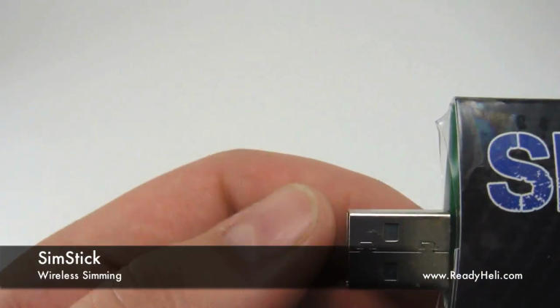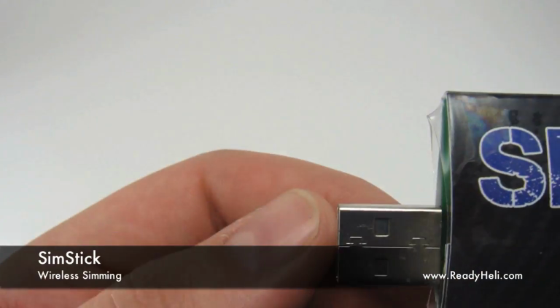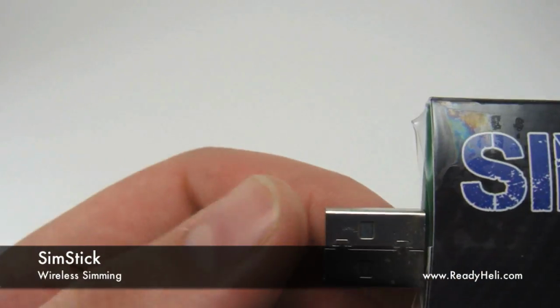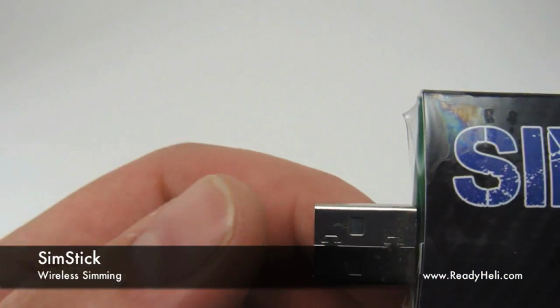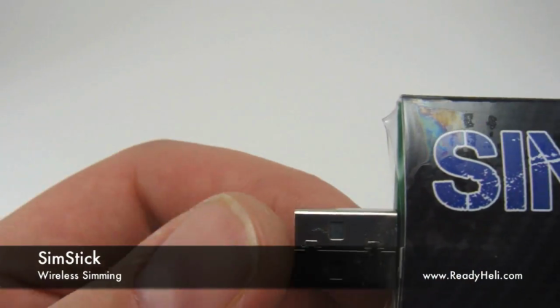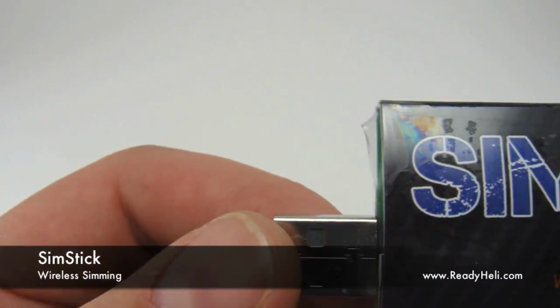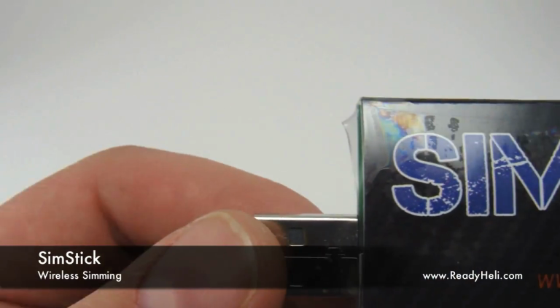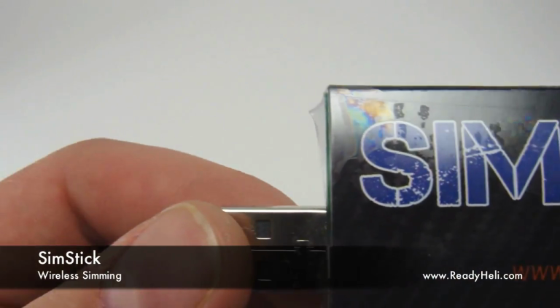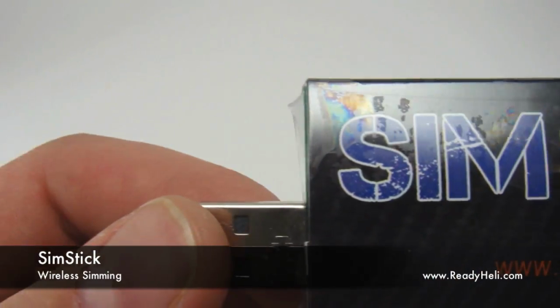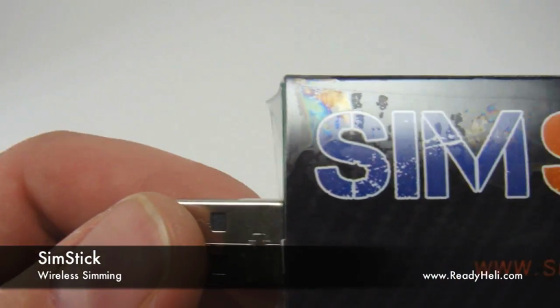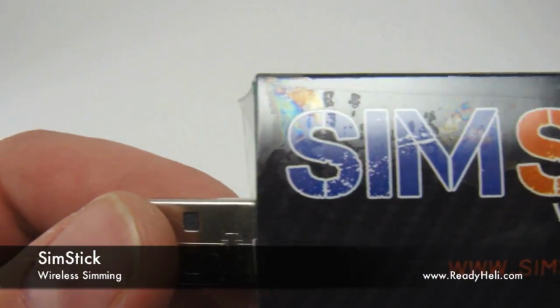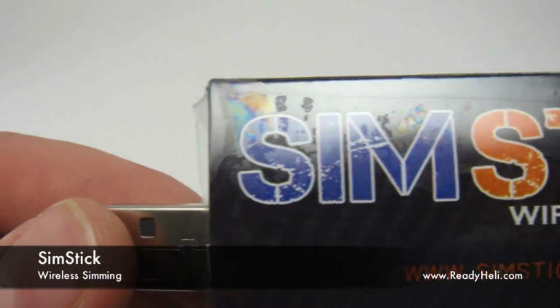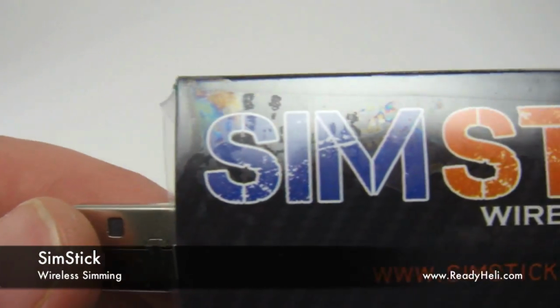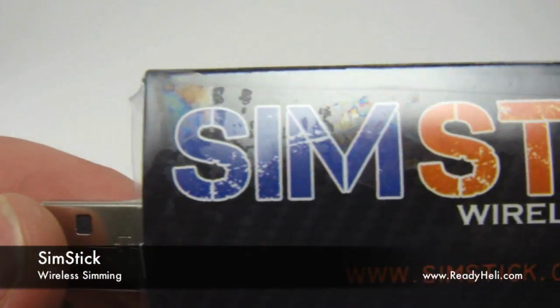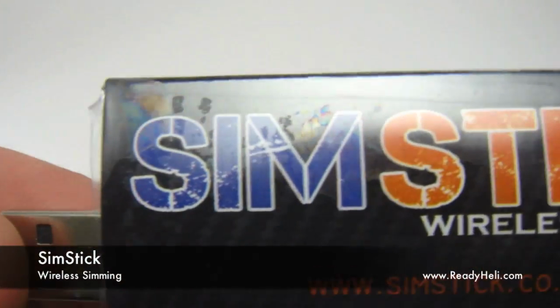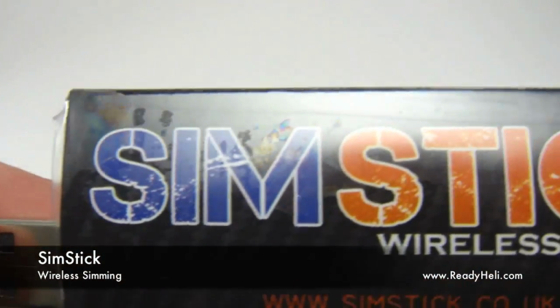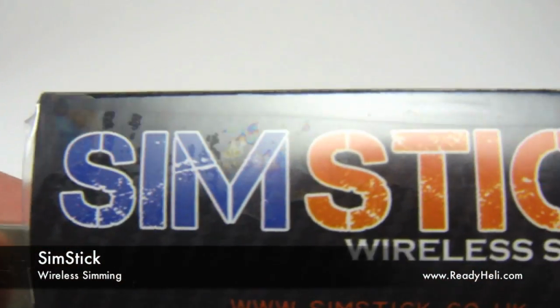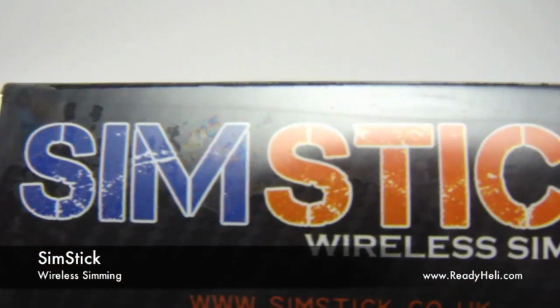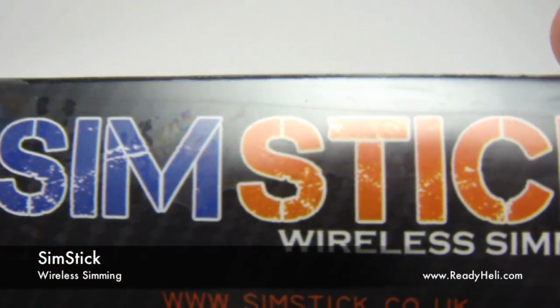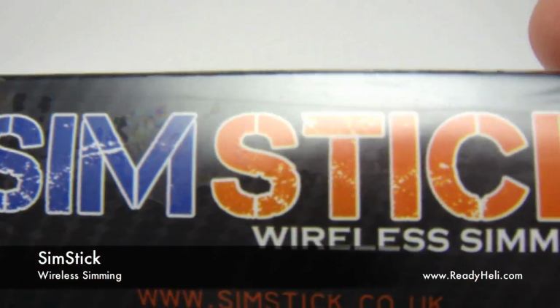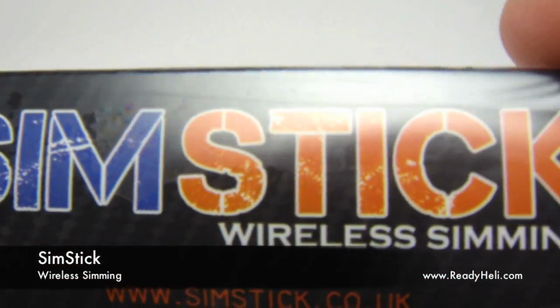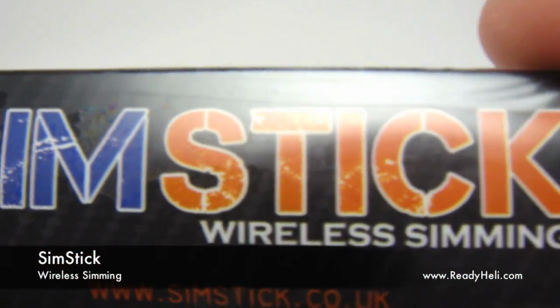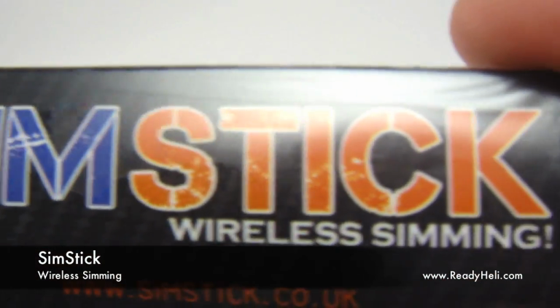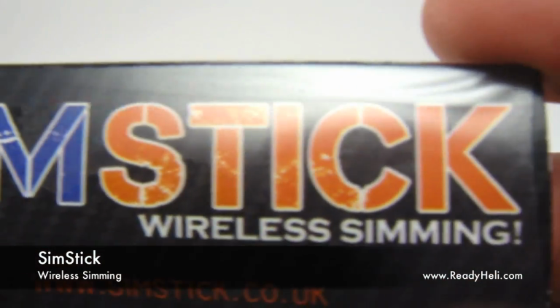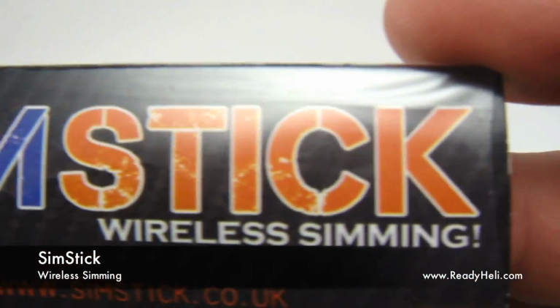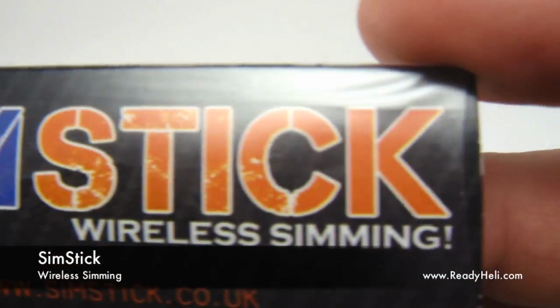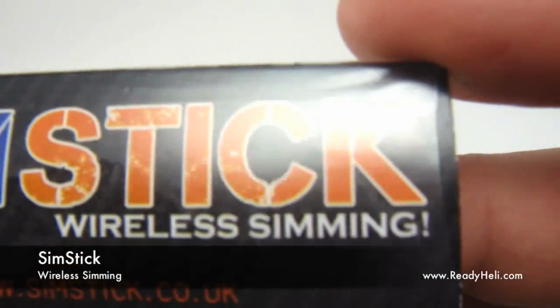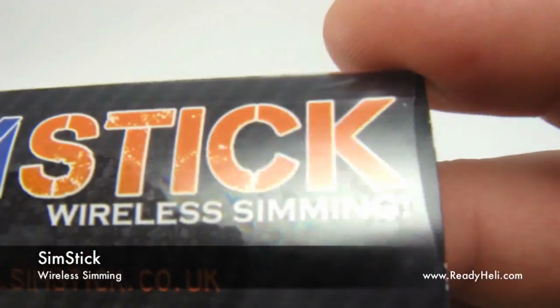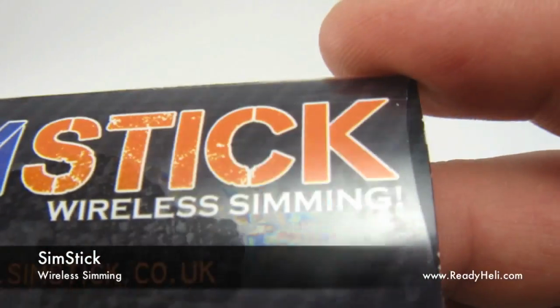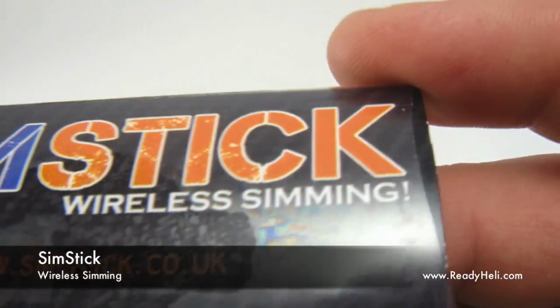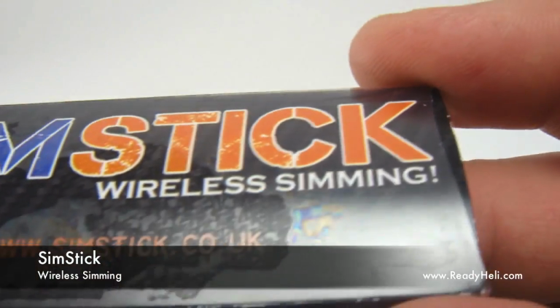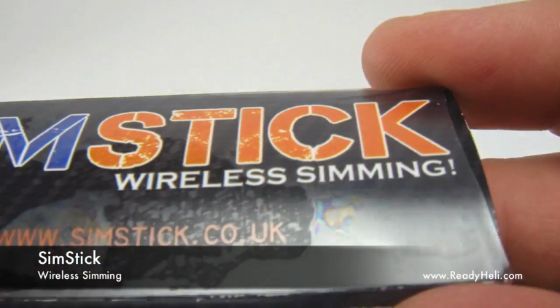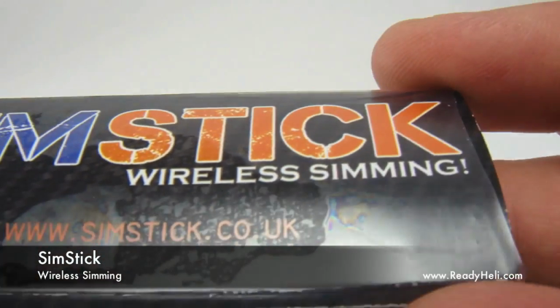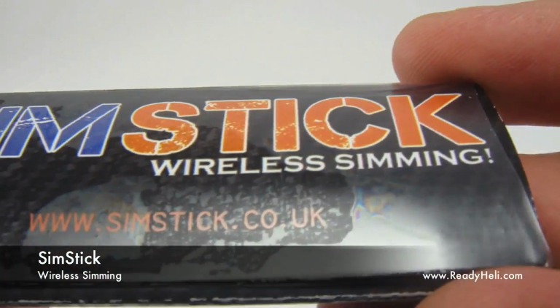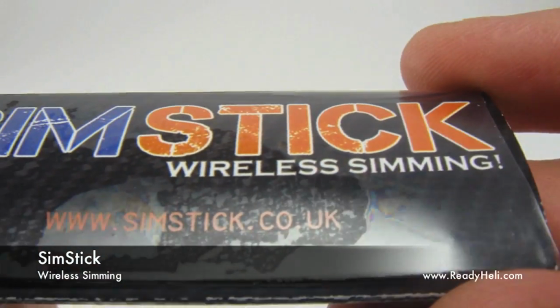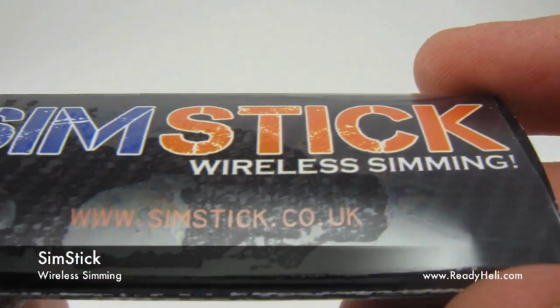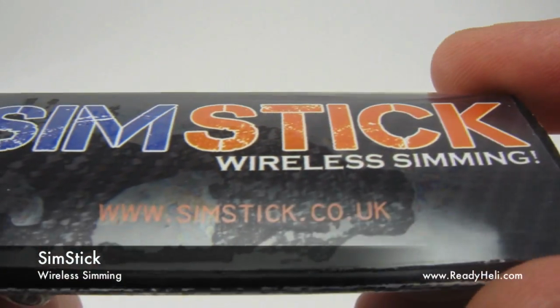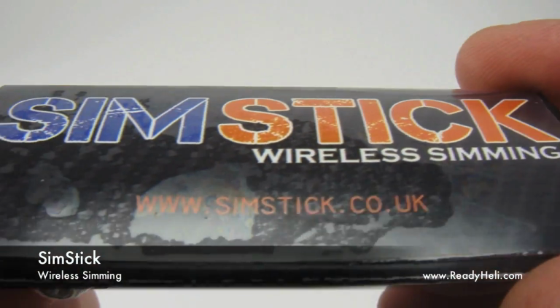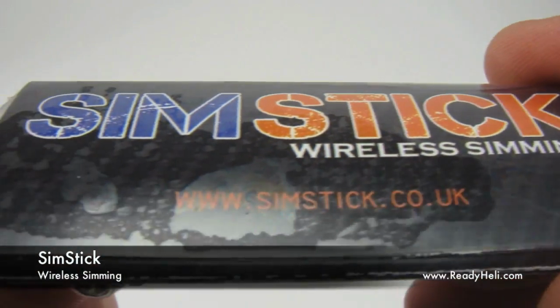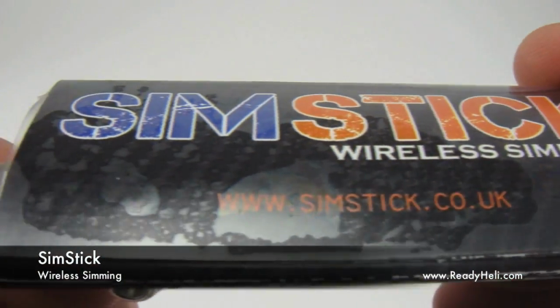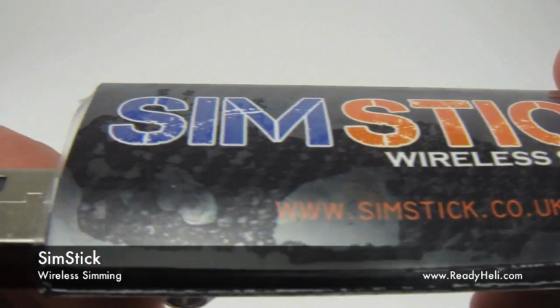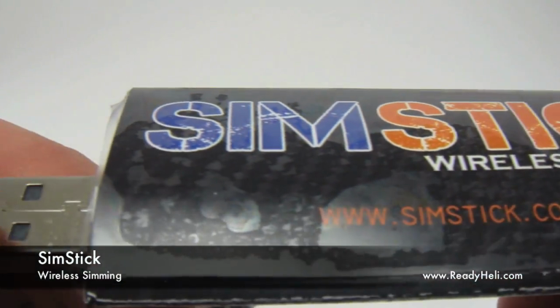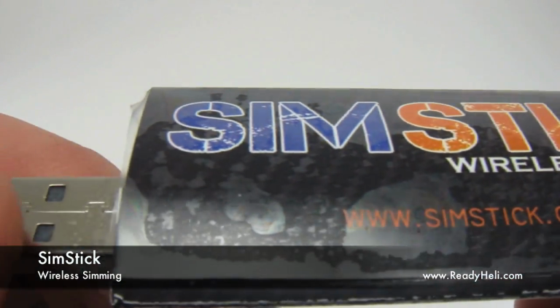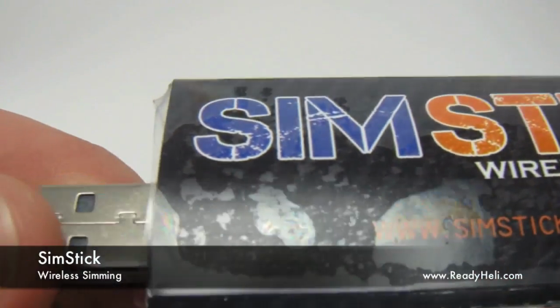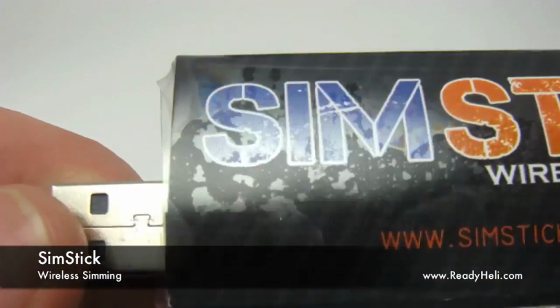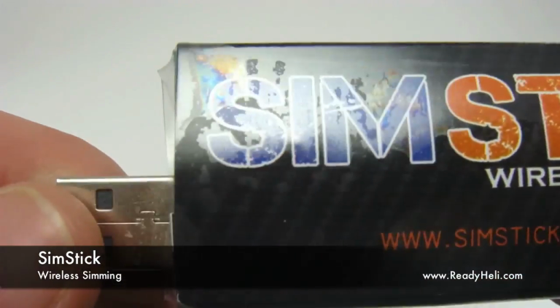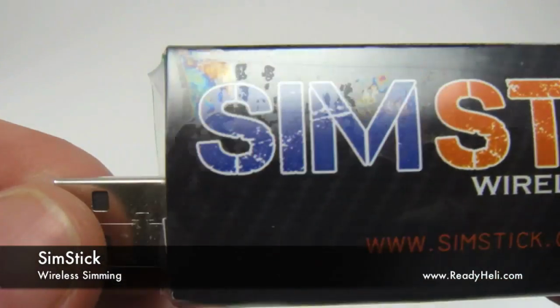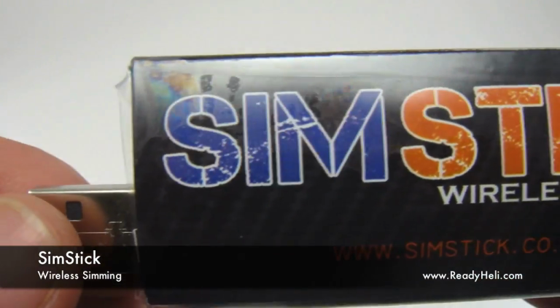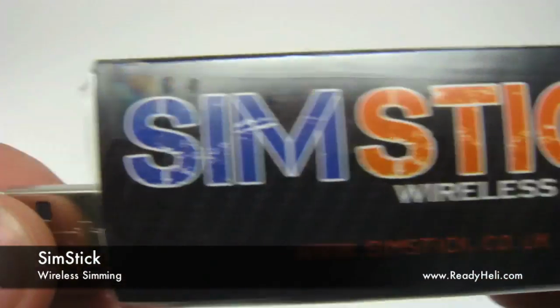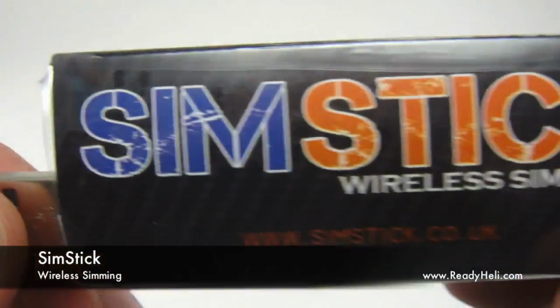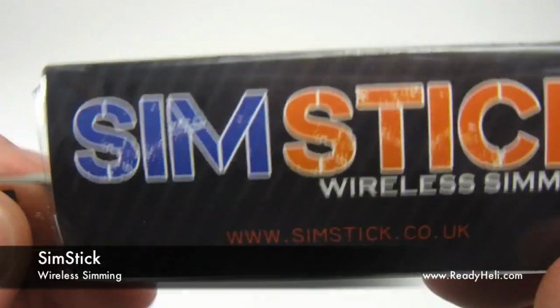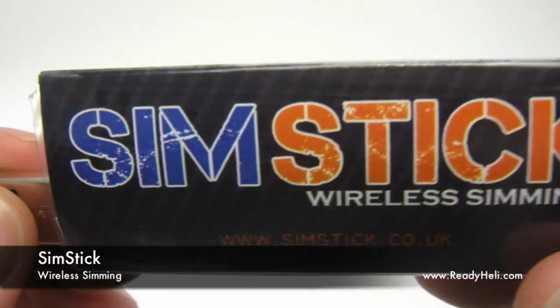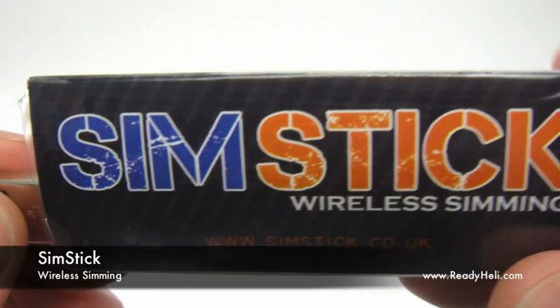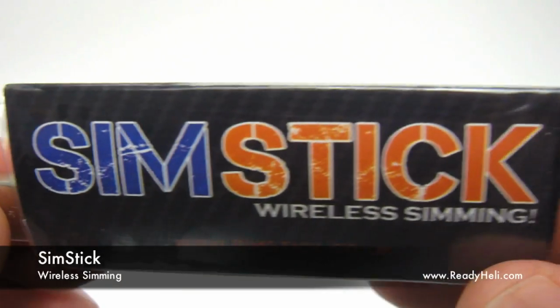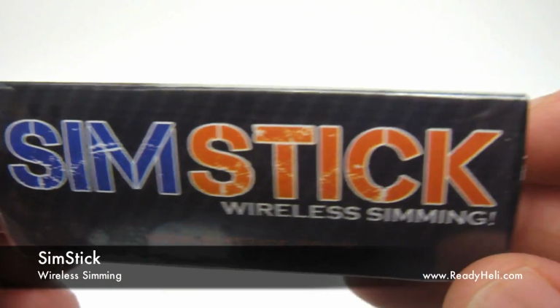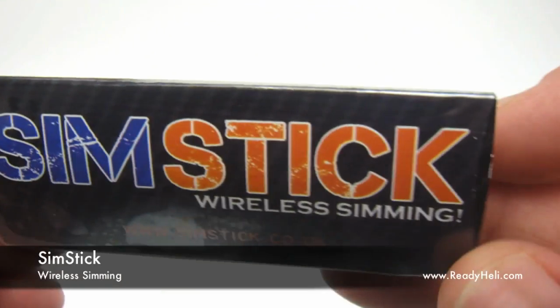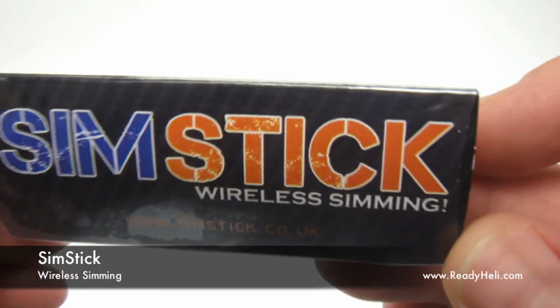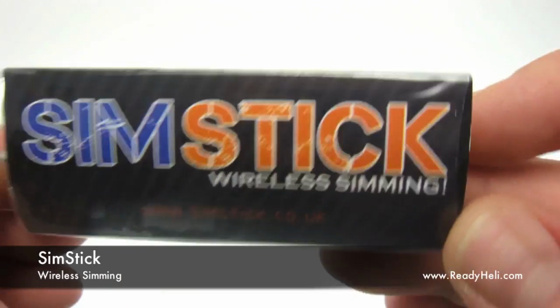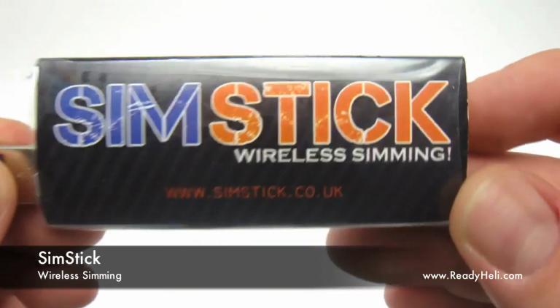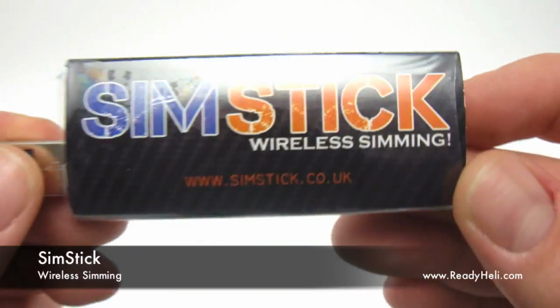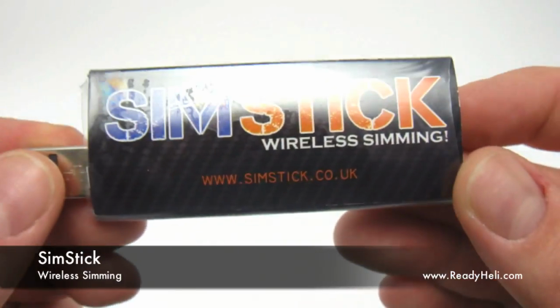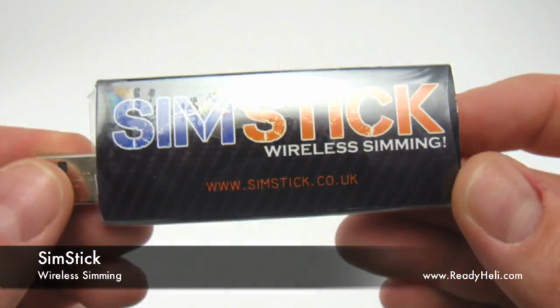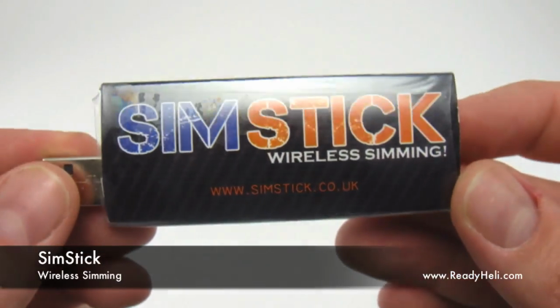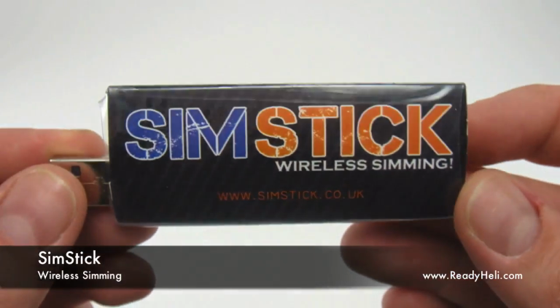The SimStick from Desire RC — another great product — now available at ReadyHeli.com. The SimStick.